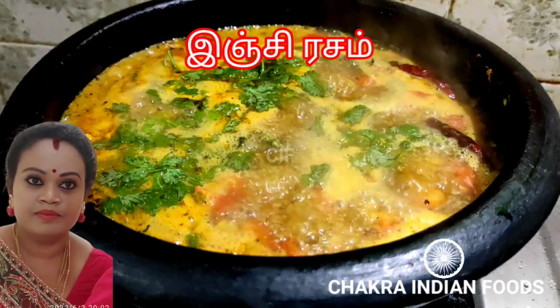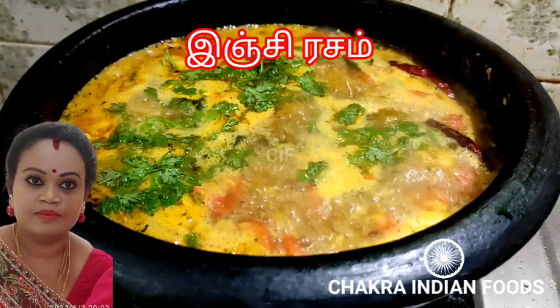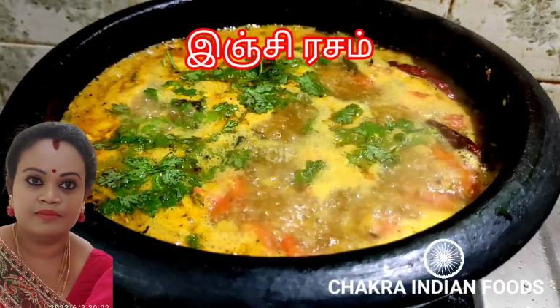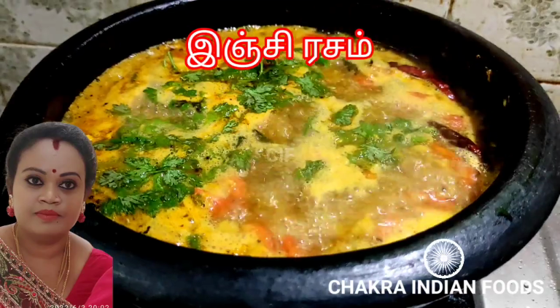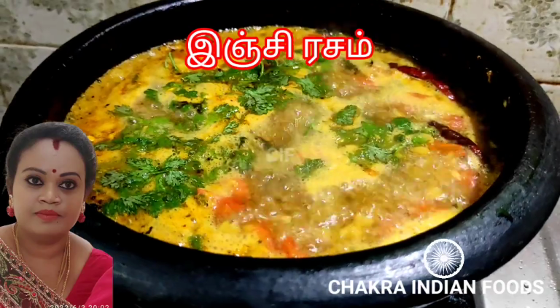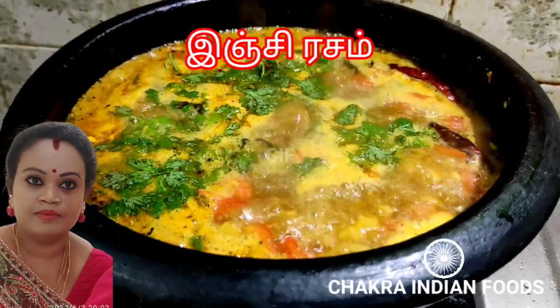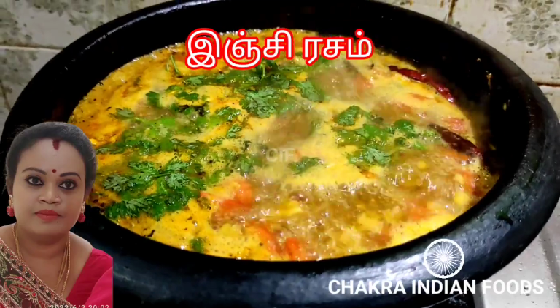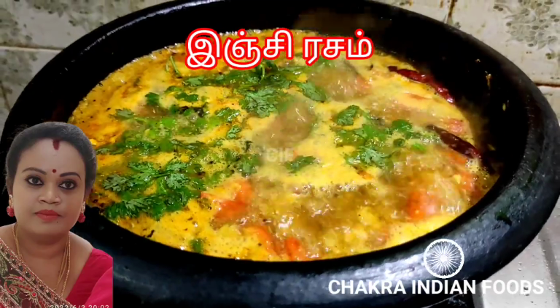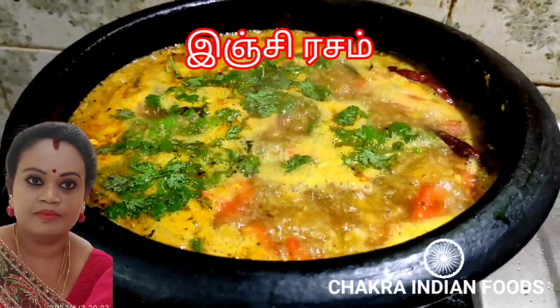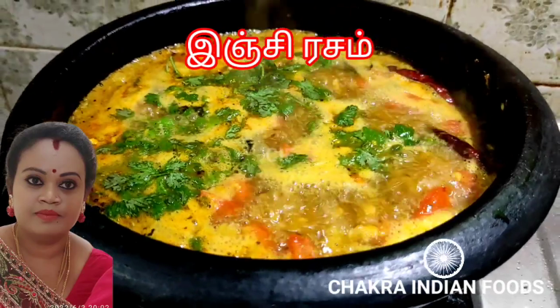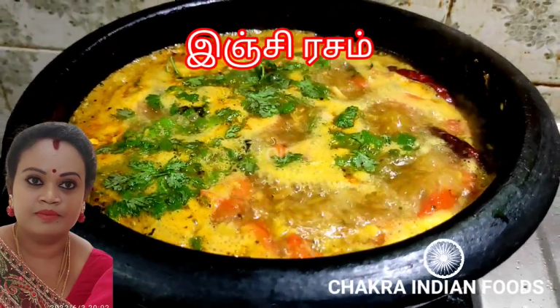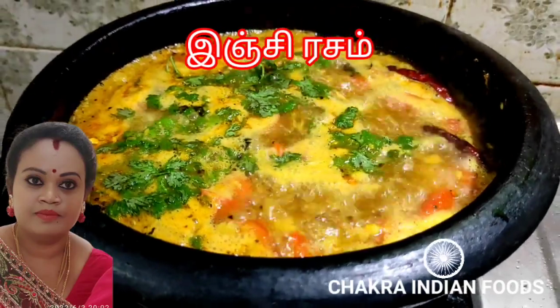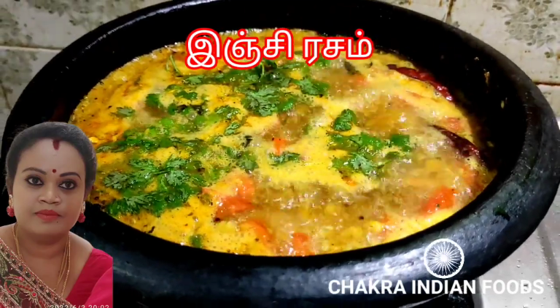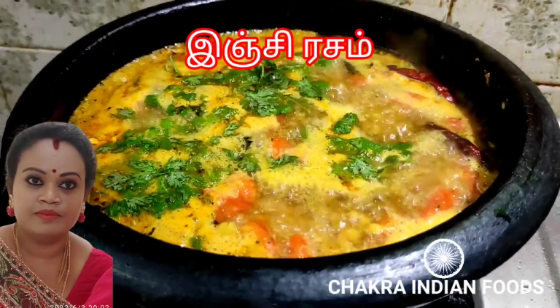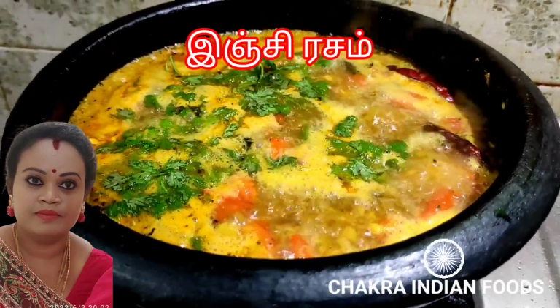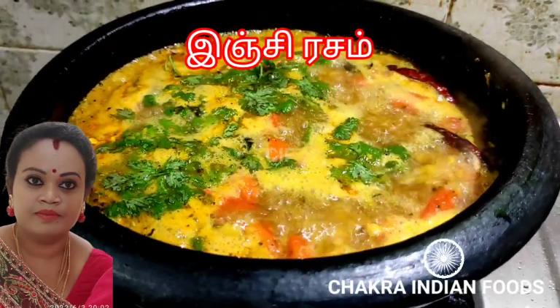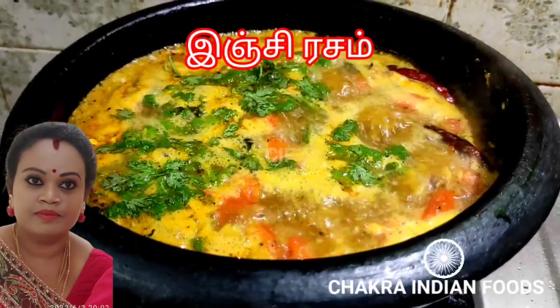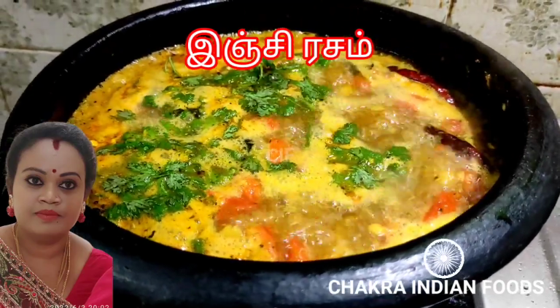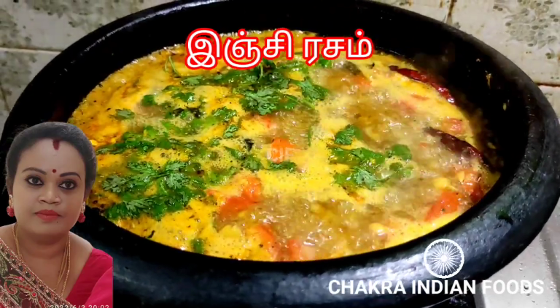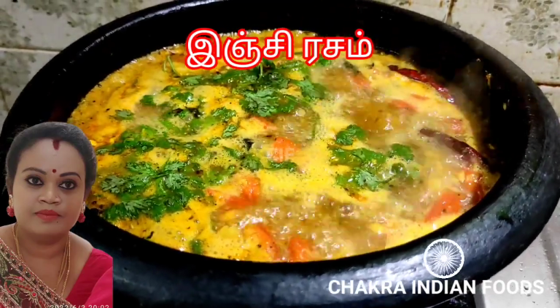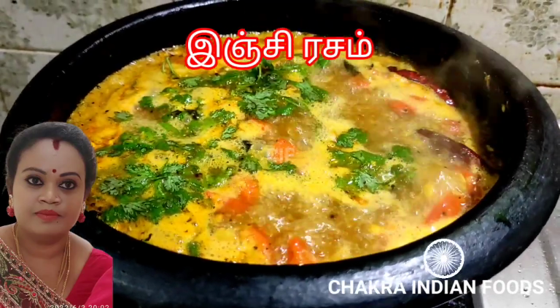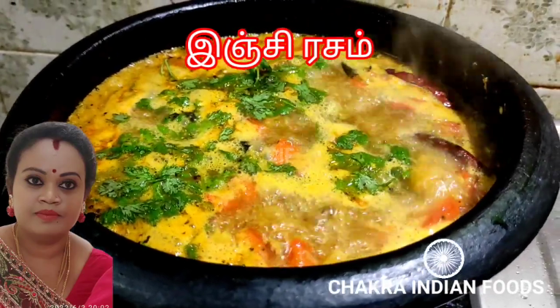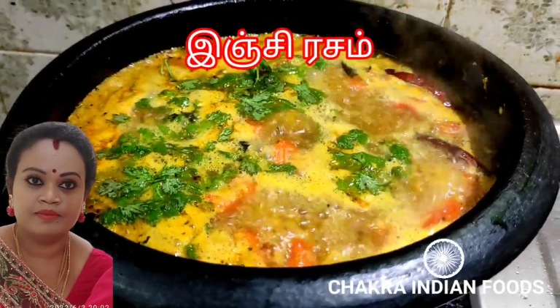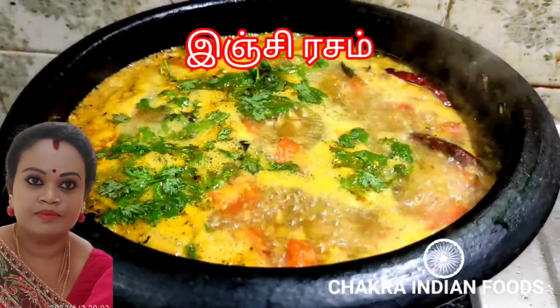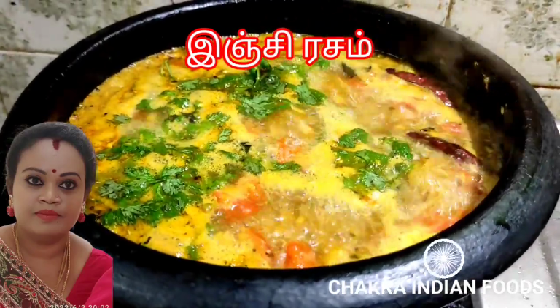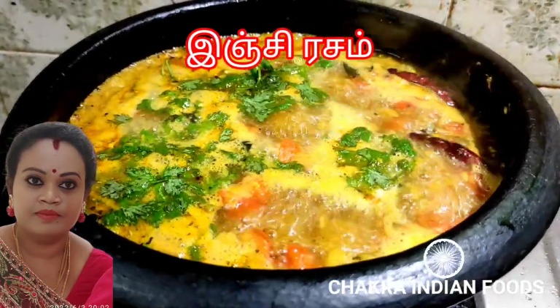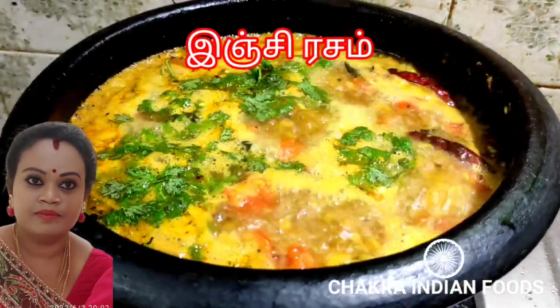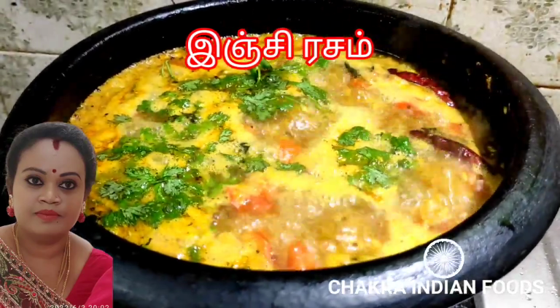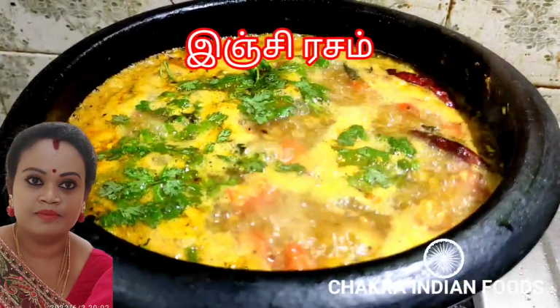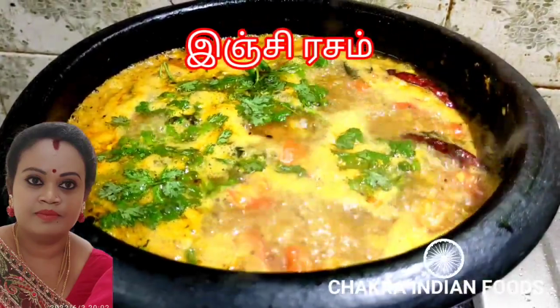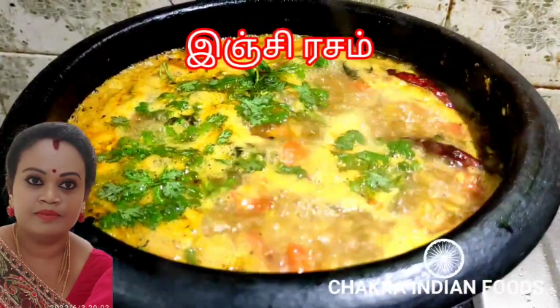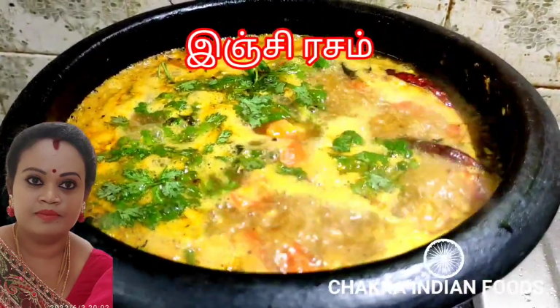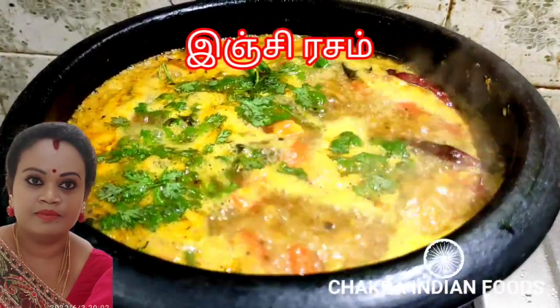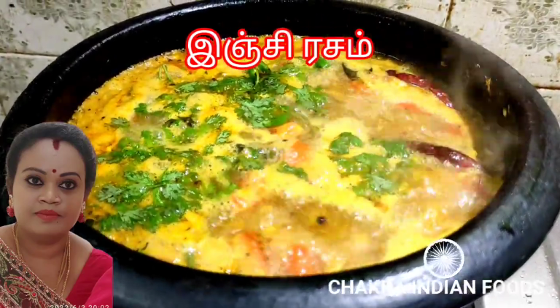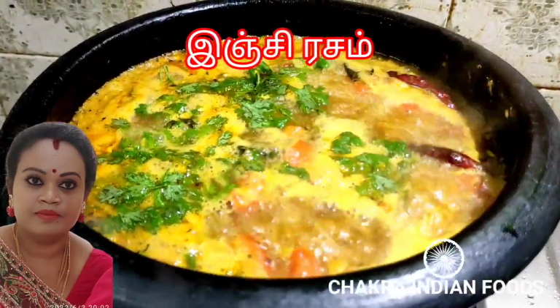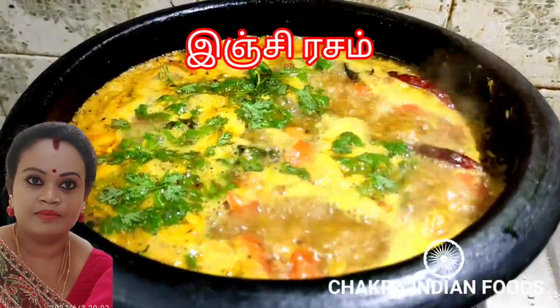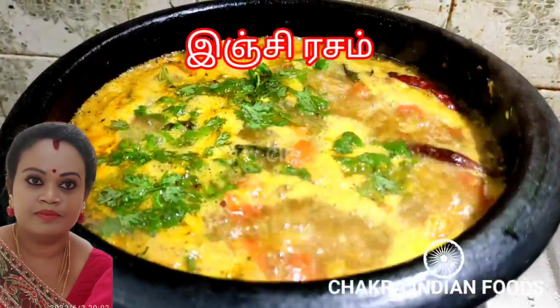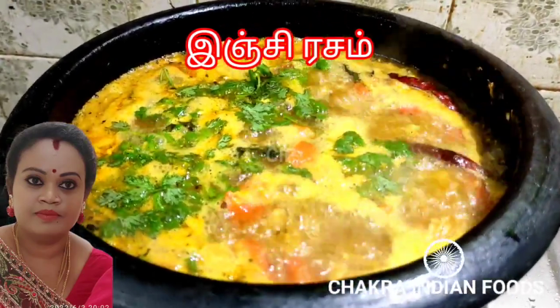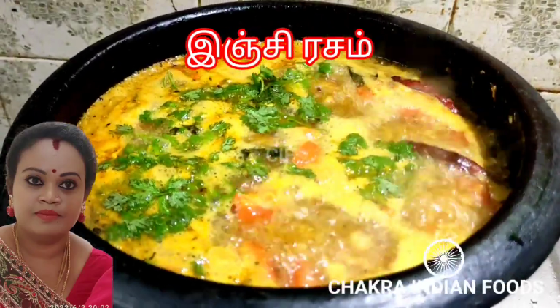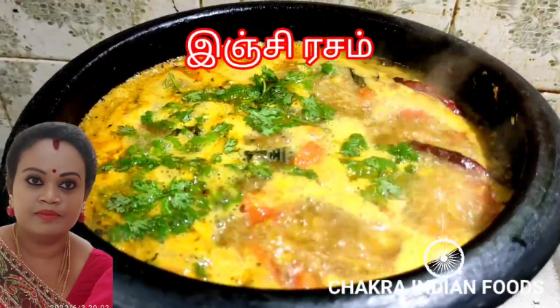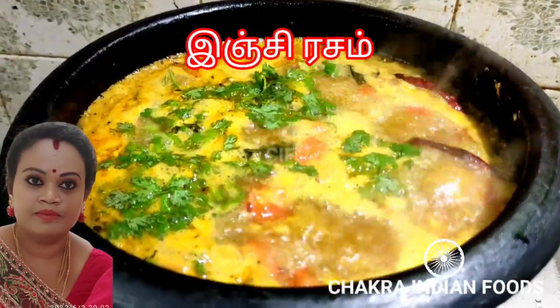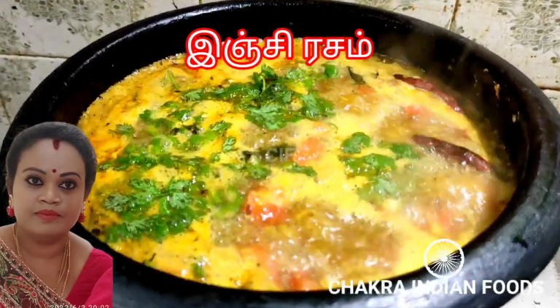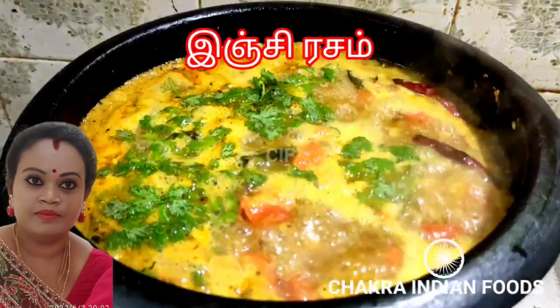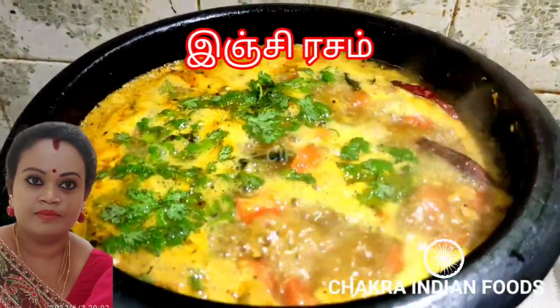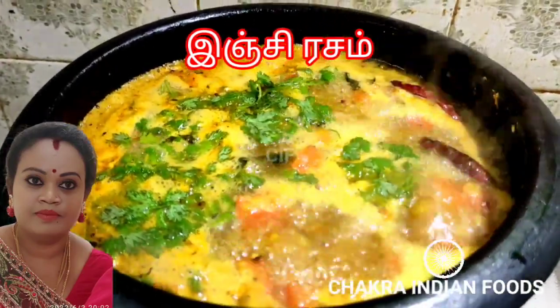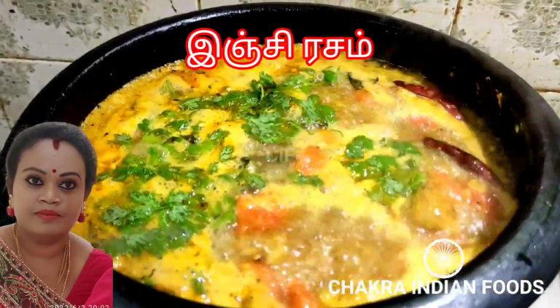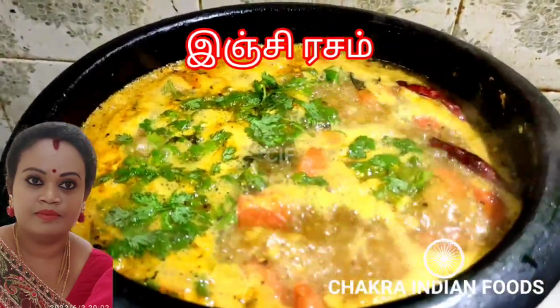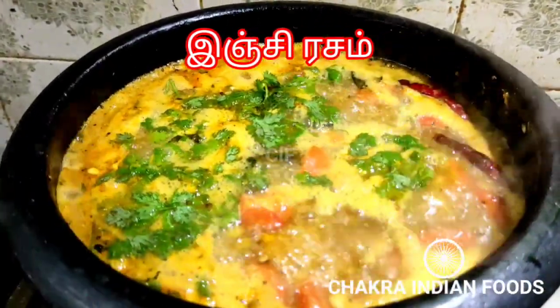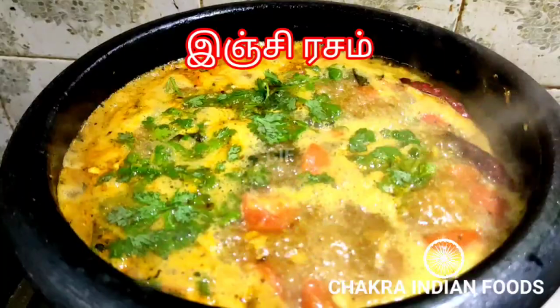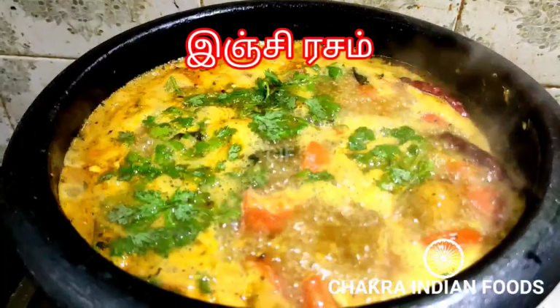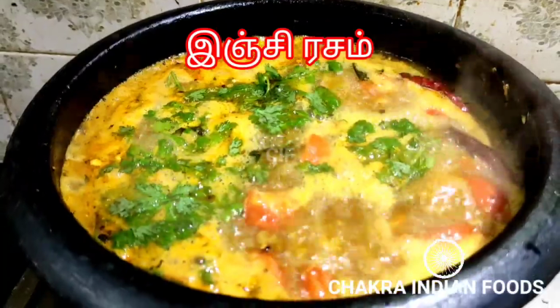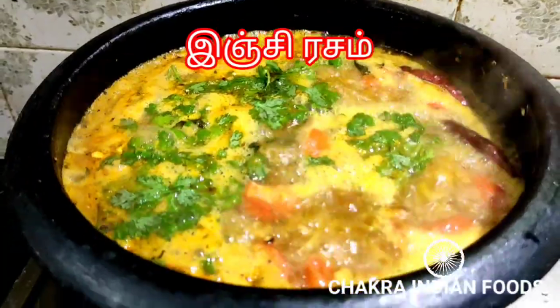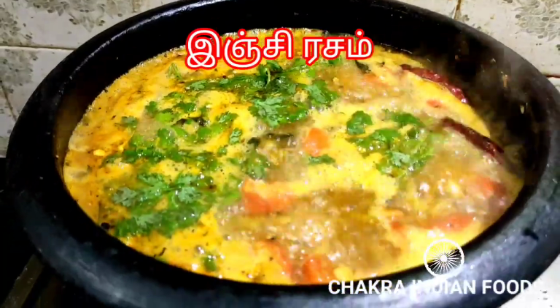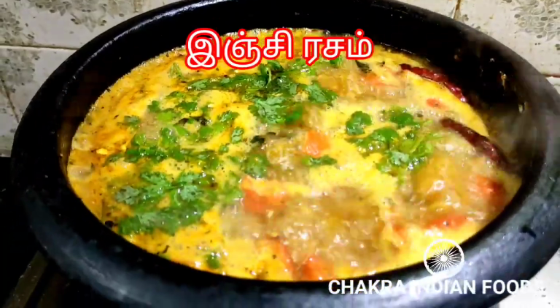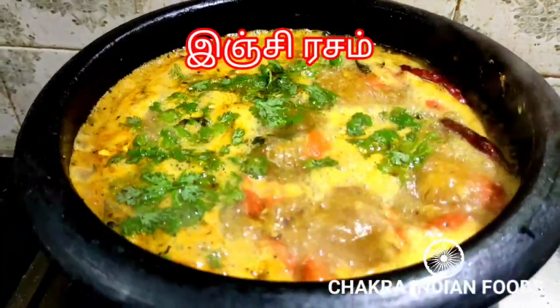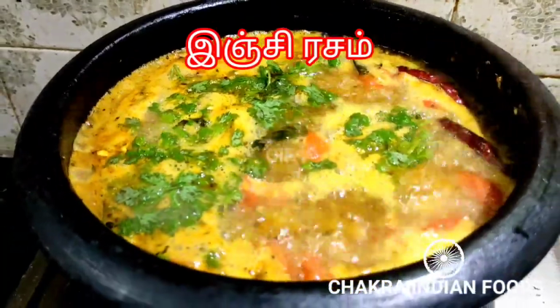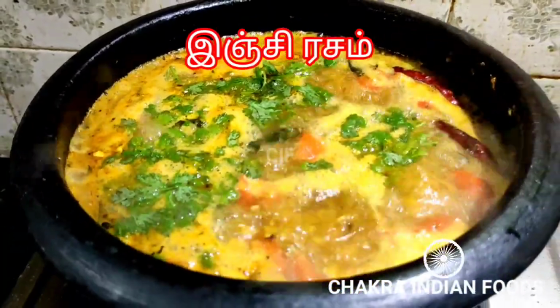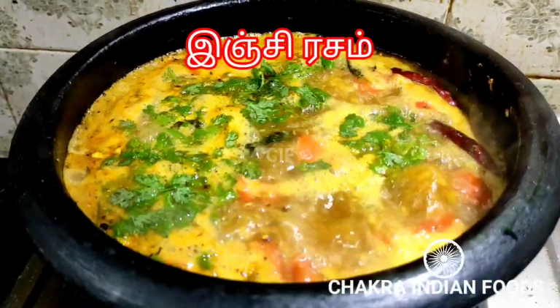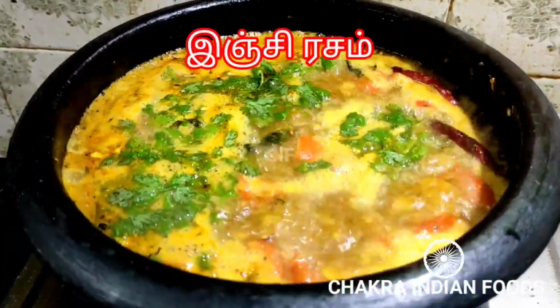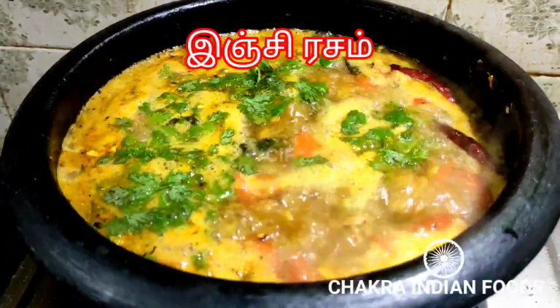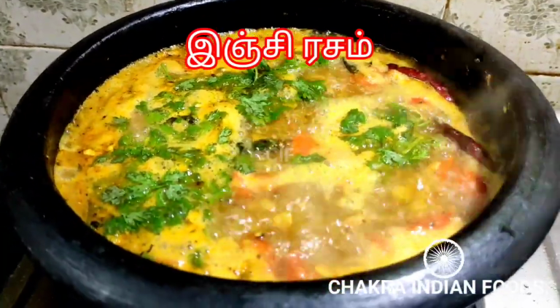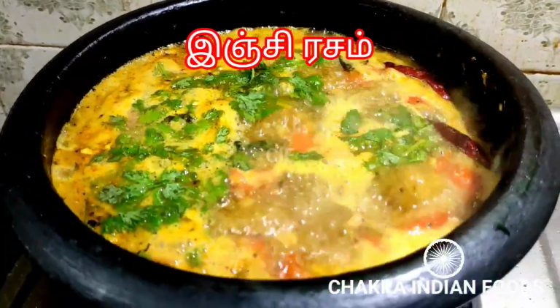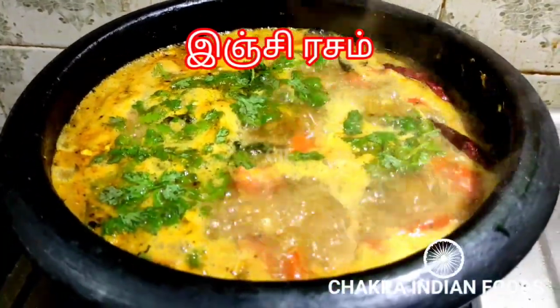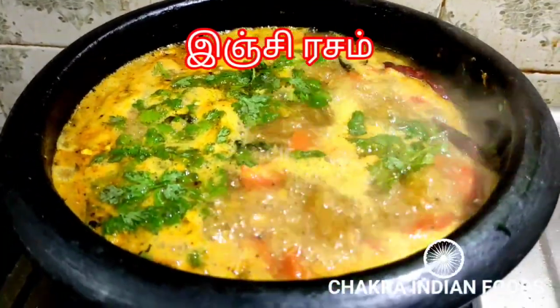Hello friends! Welcome to Chakra Indian Foods! You can see a very nice rice variety in our channel.